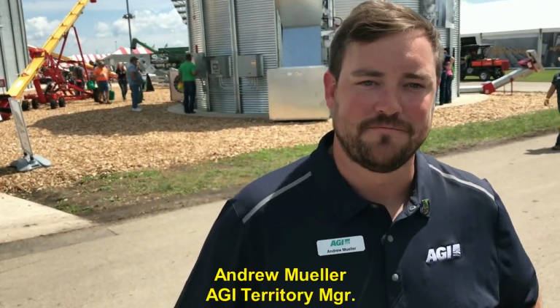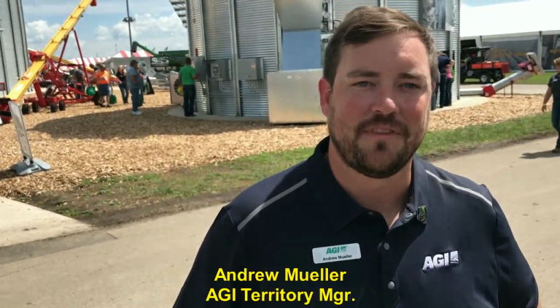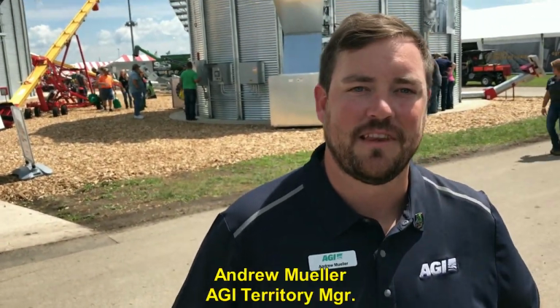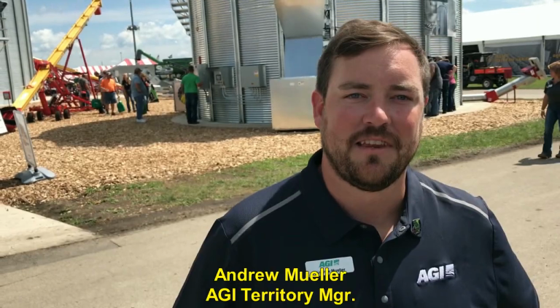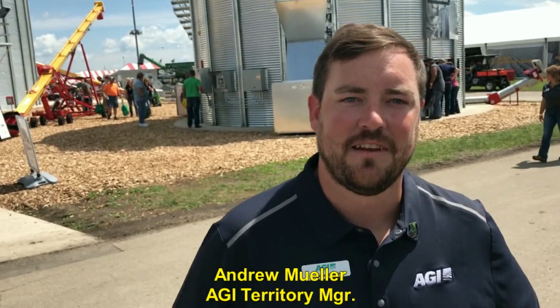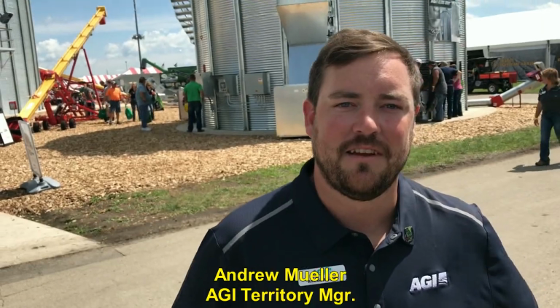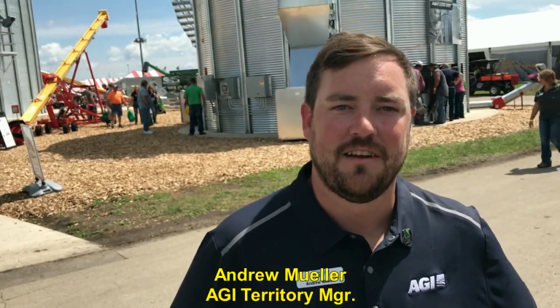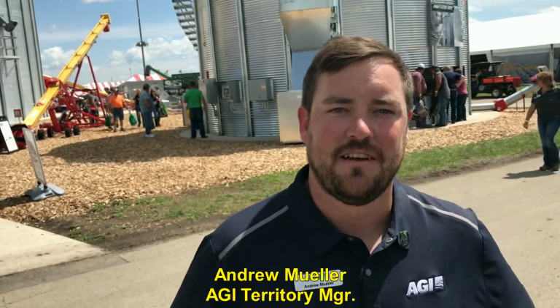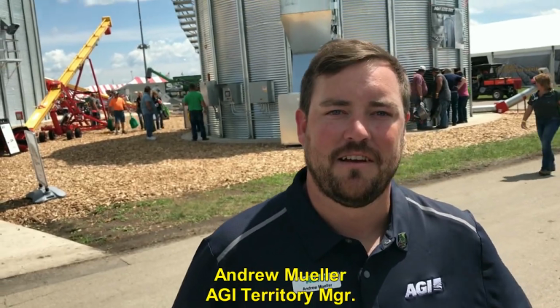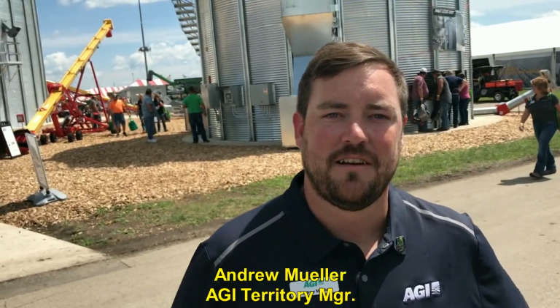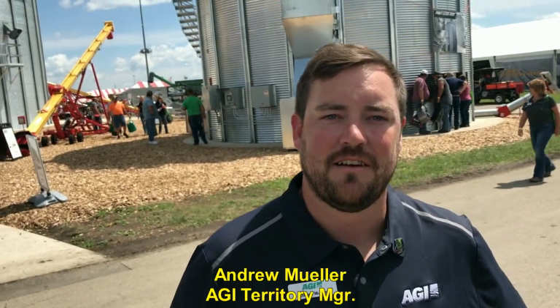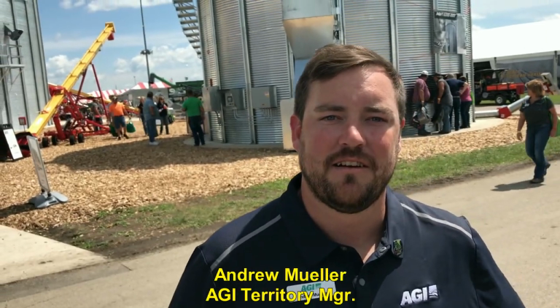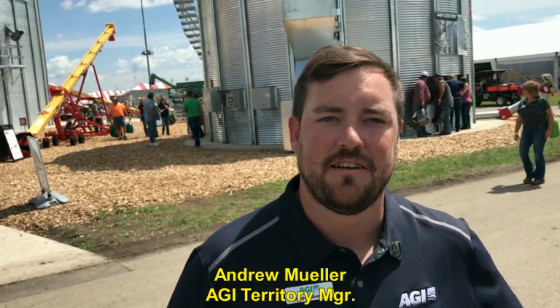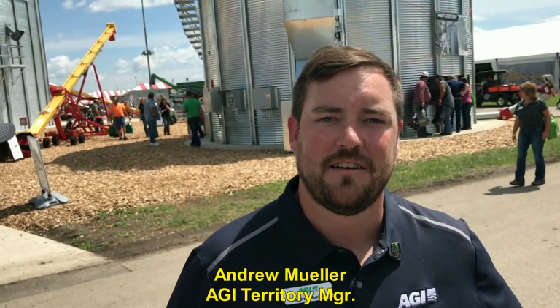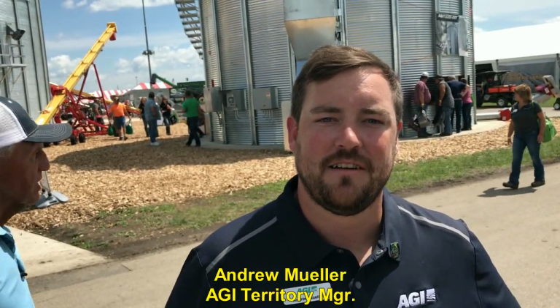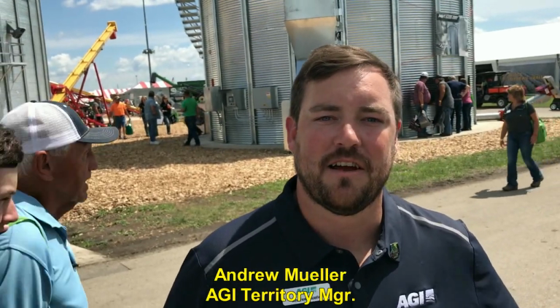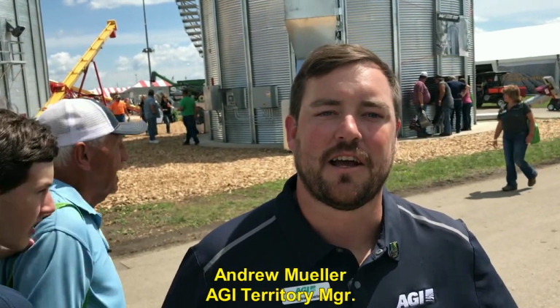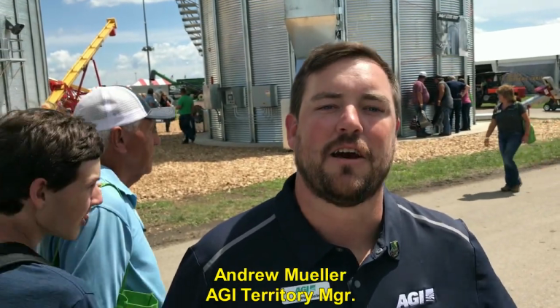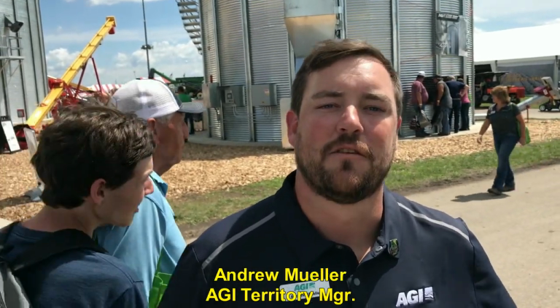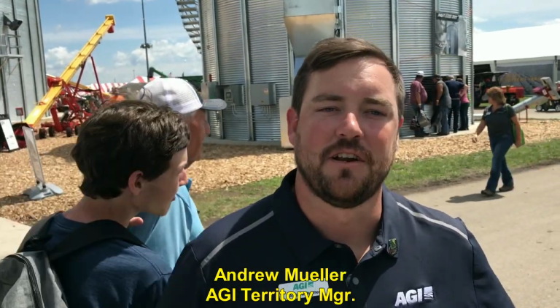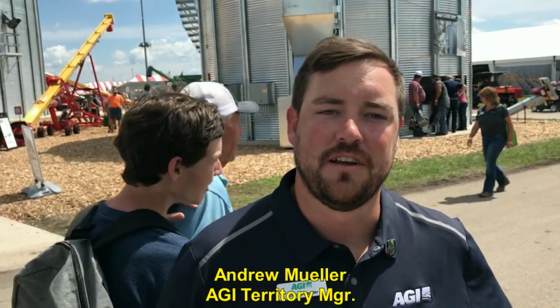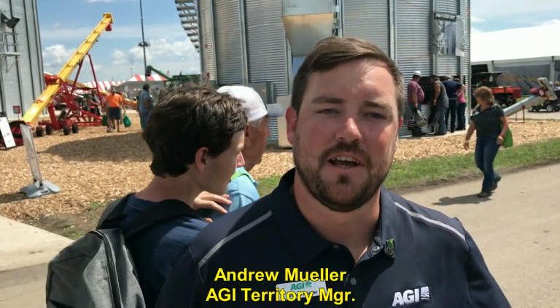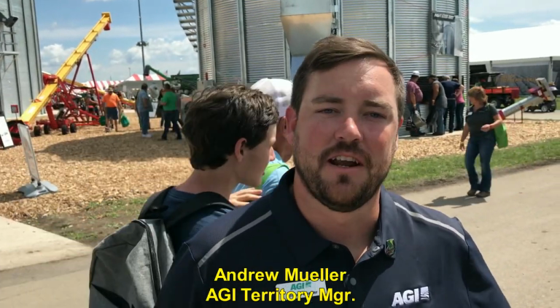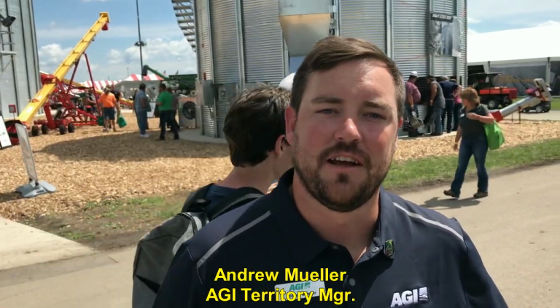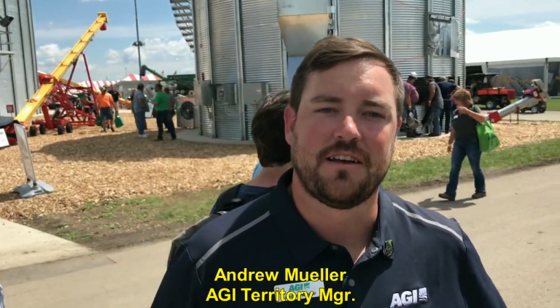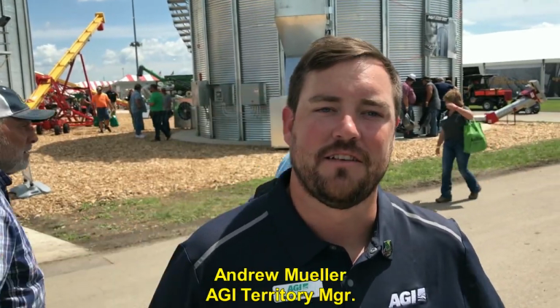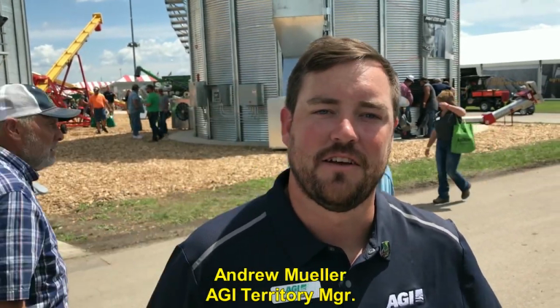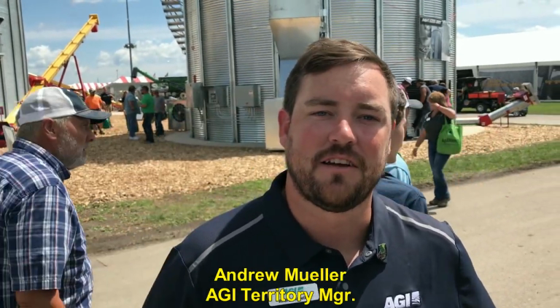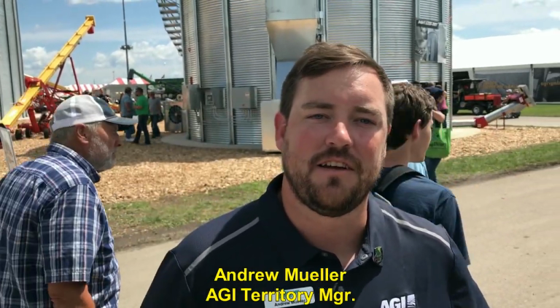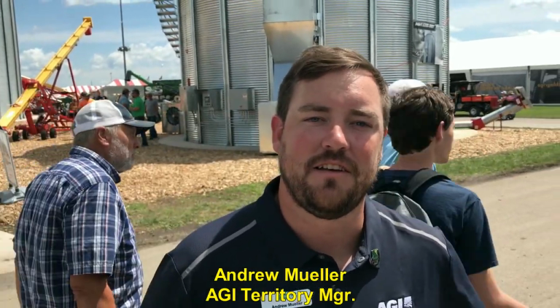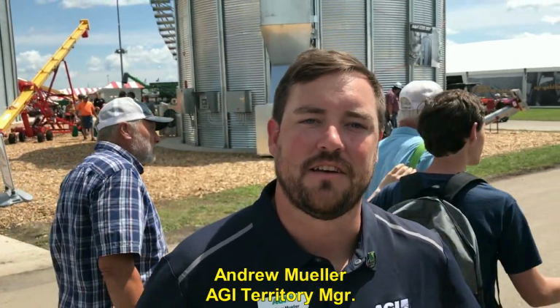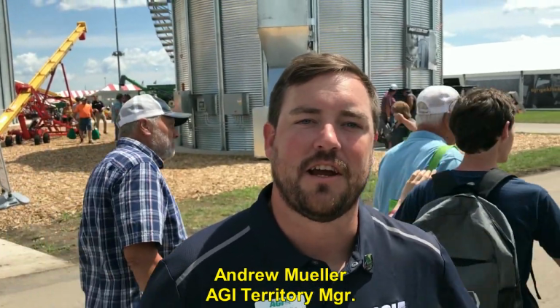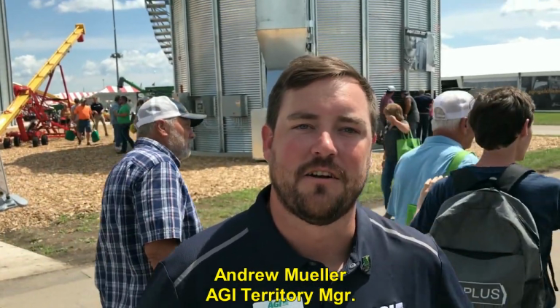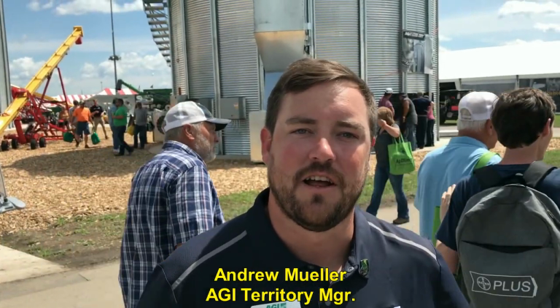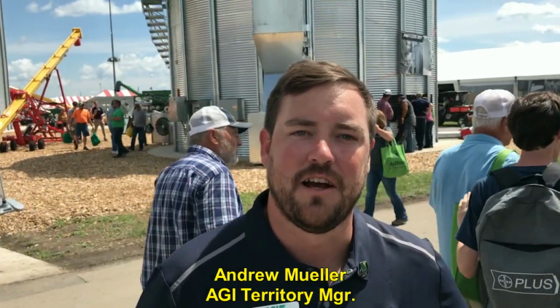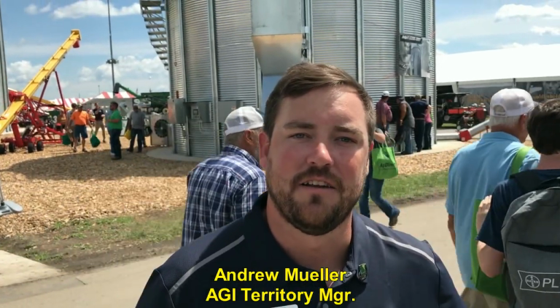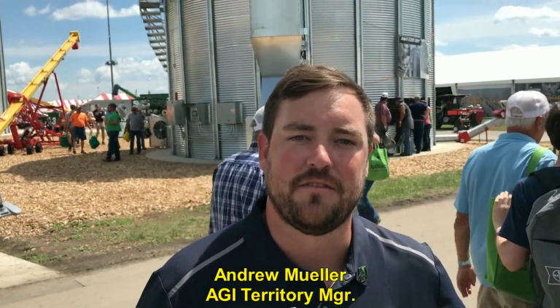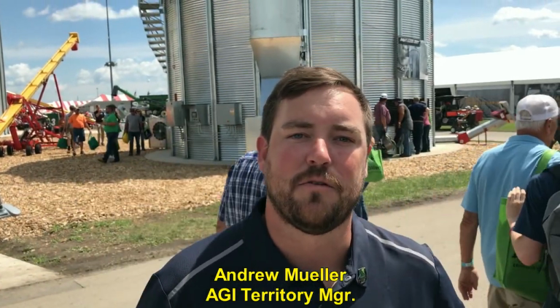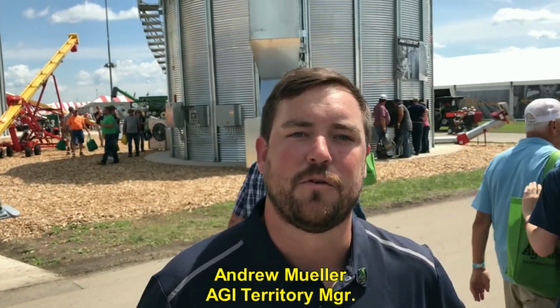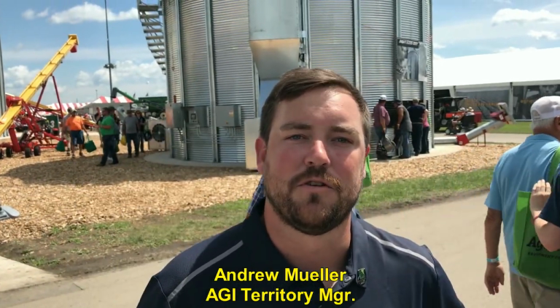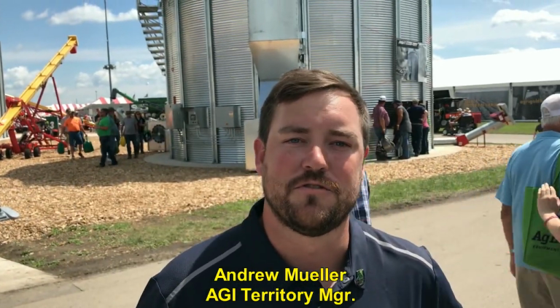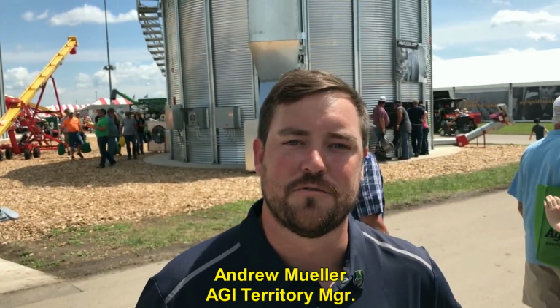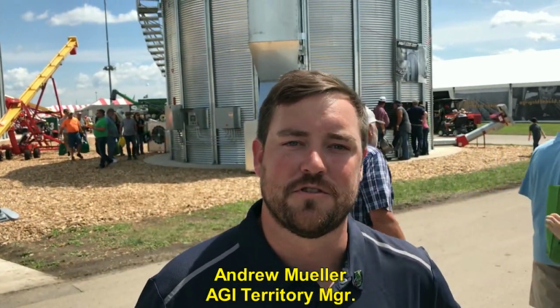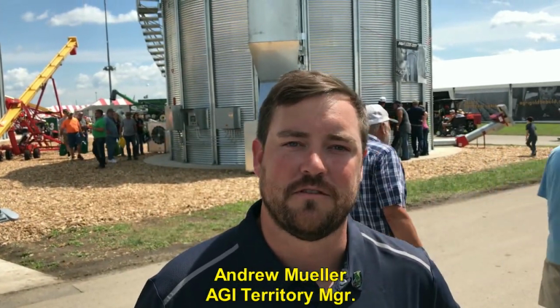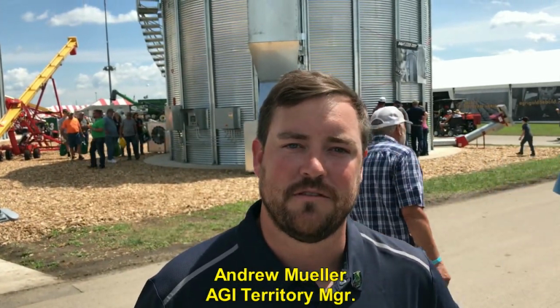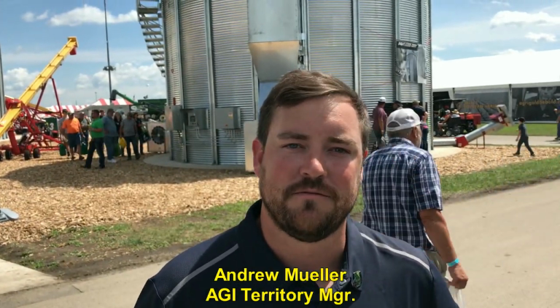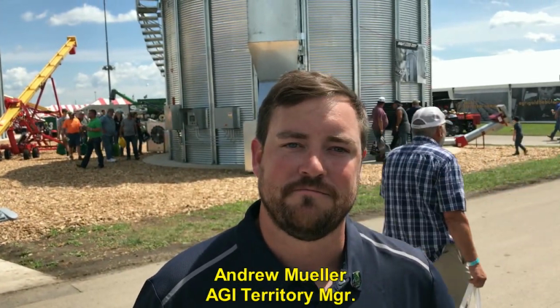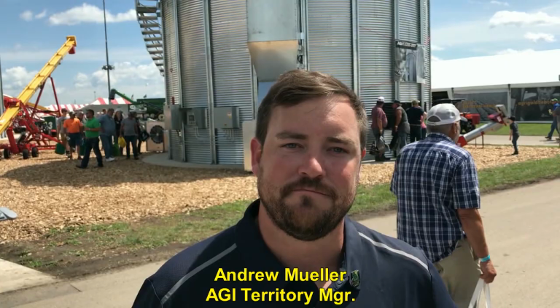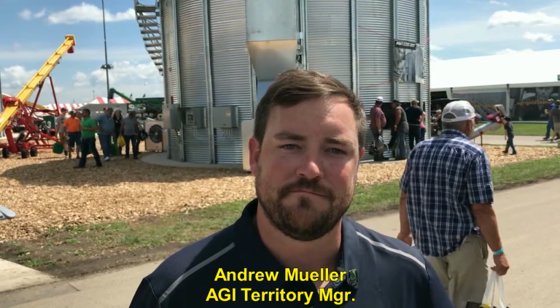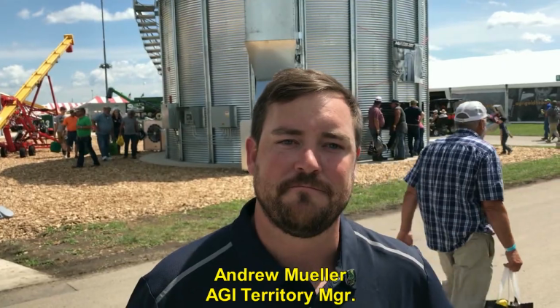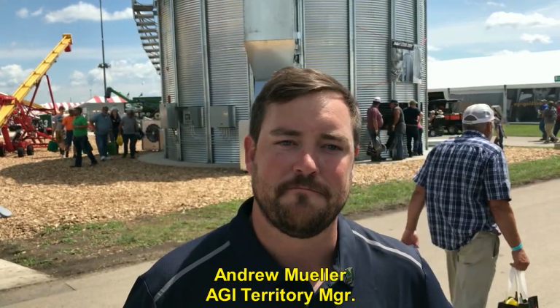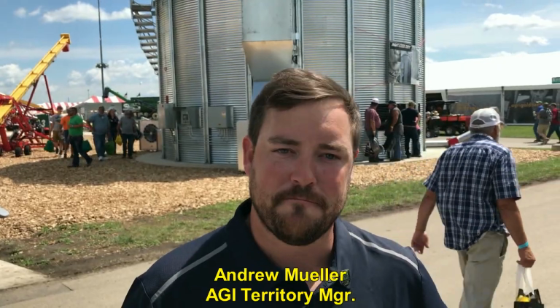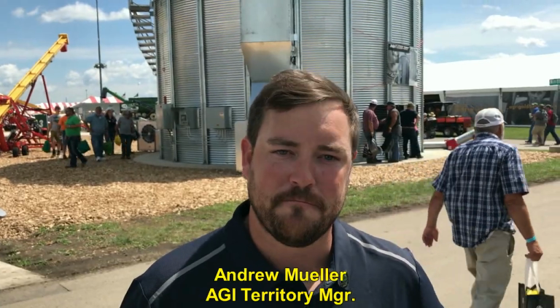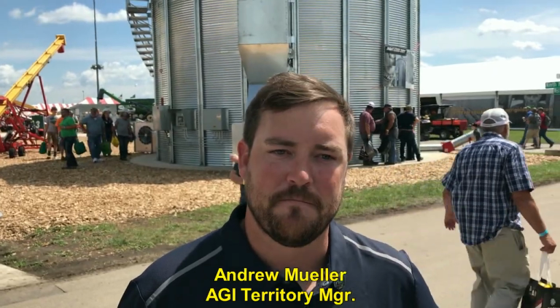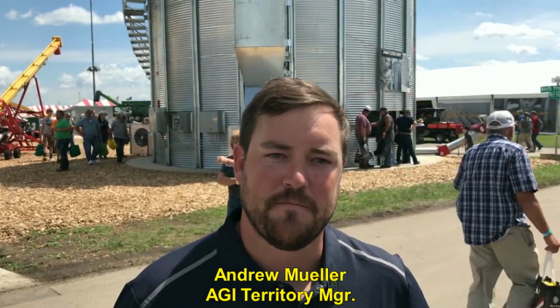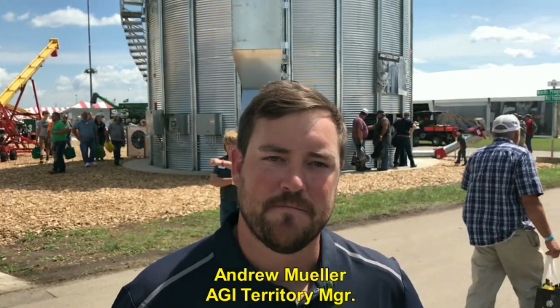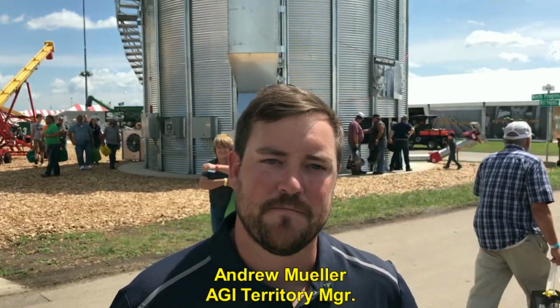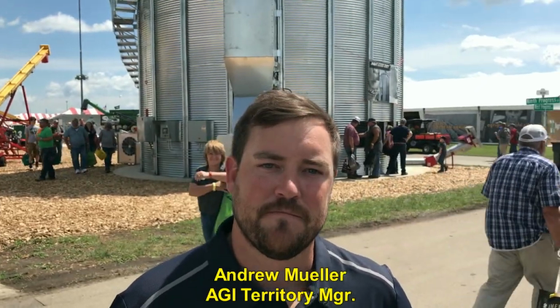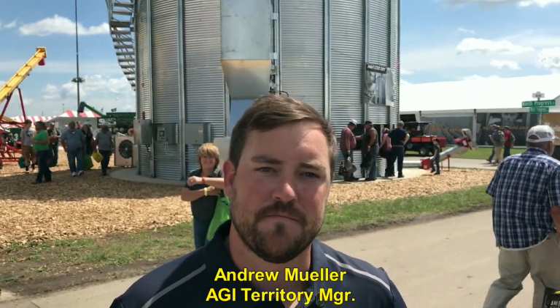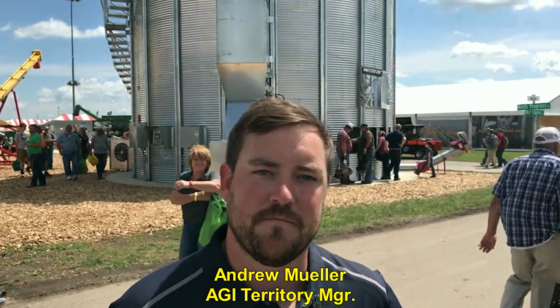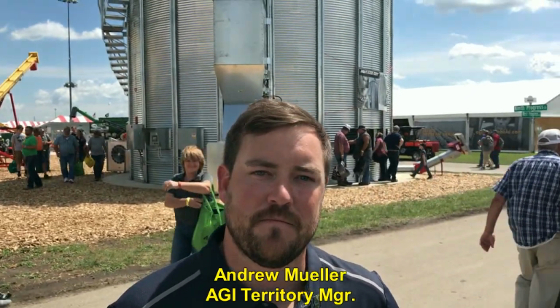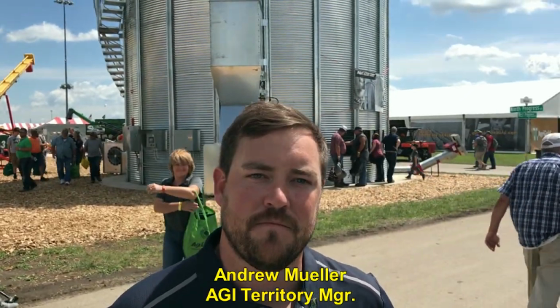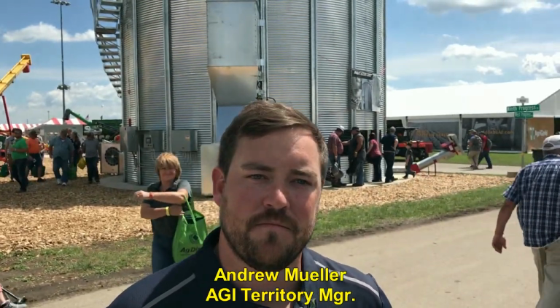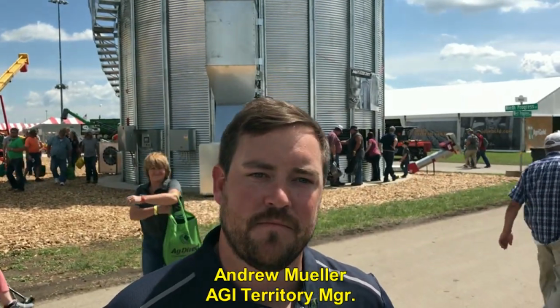And what is your territory again, Andrew? I cover Indiana, Kentucky, the Carolinas, Florida, and Georgia. Well Andrew, tell us about EasyDry.